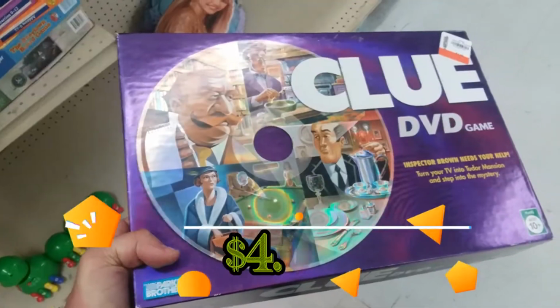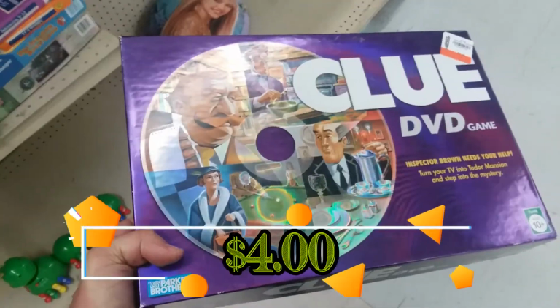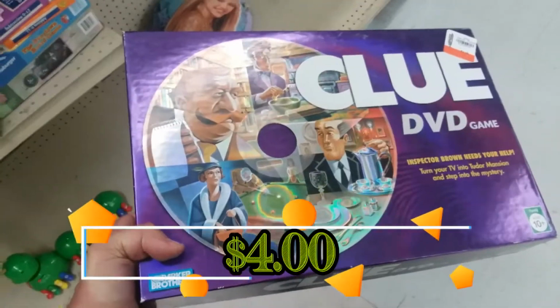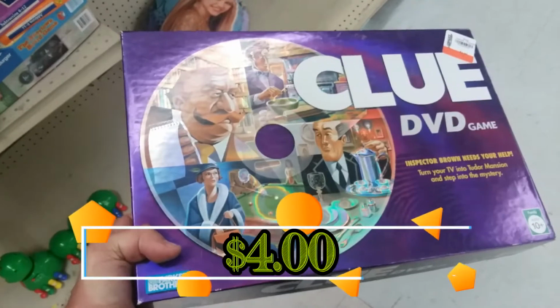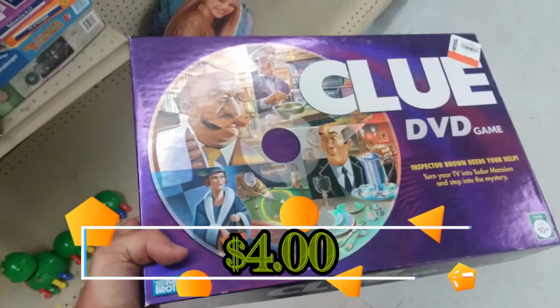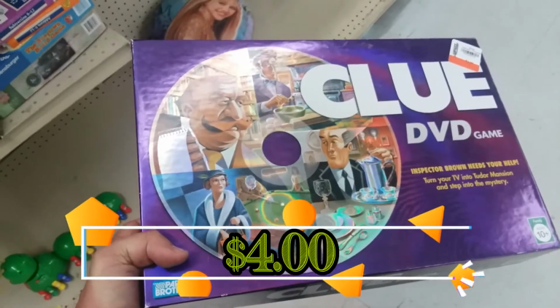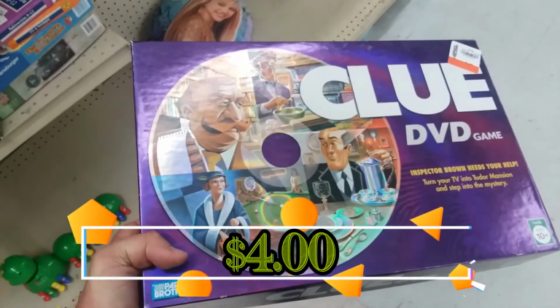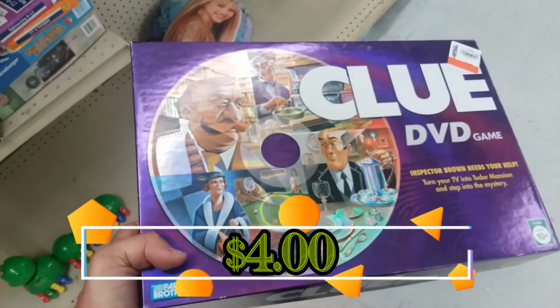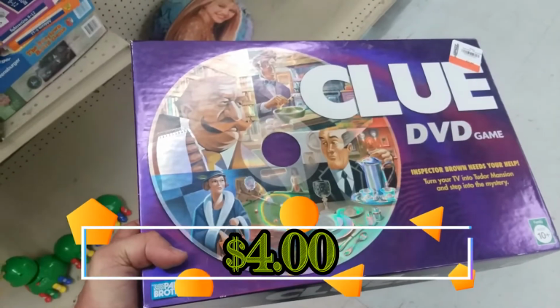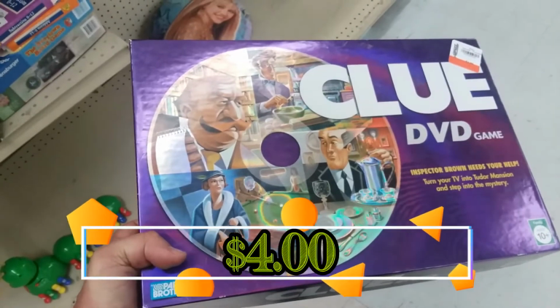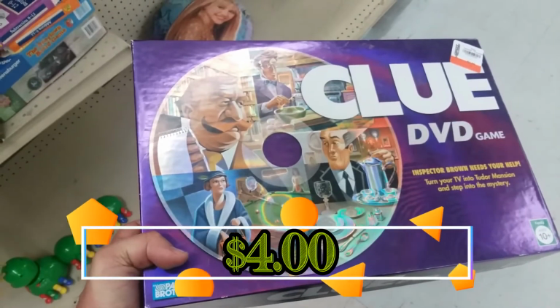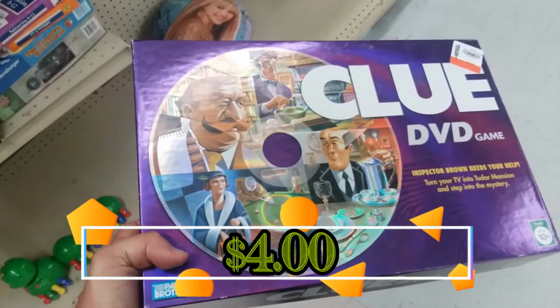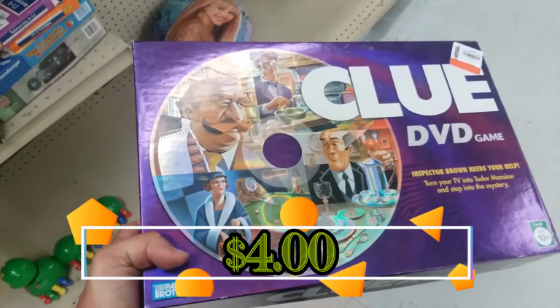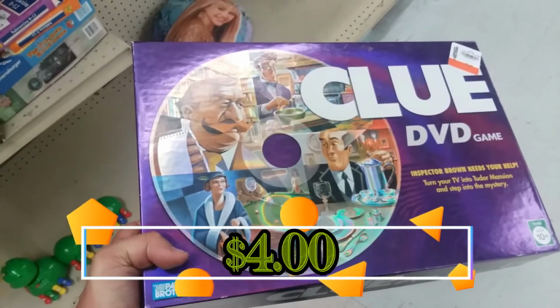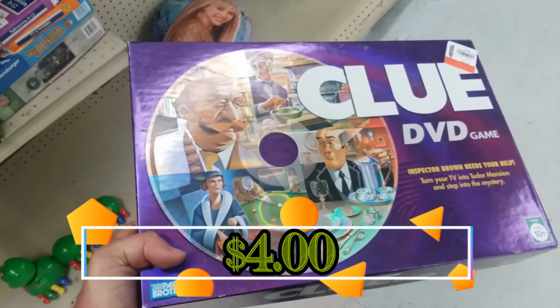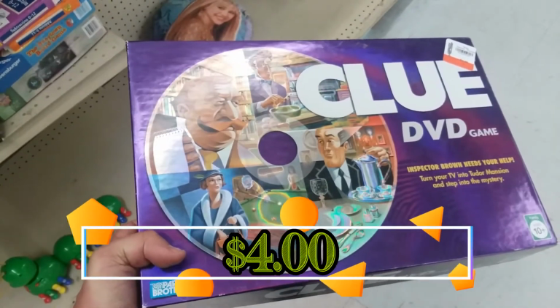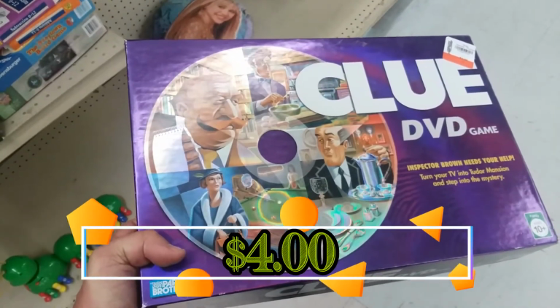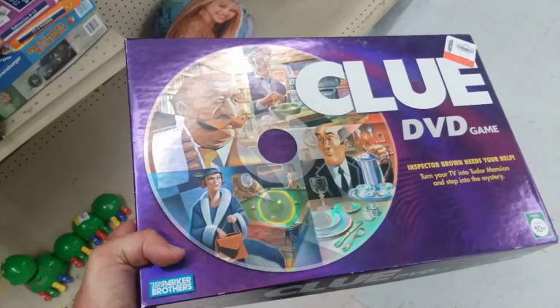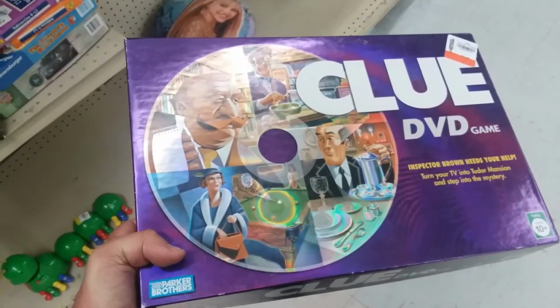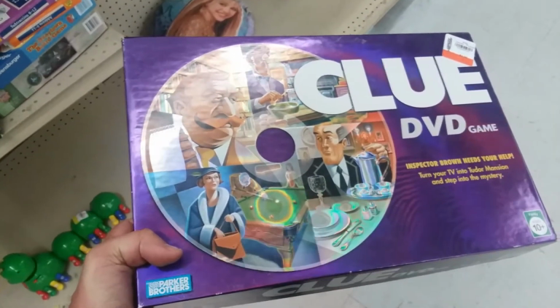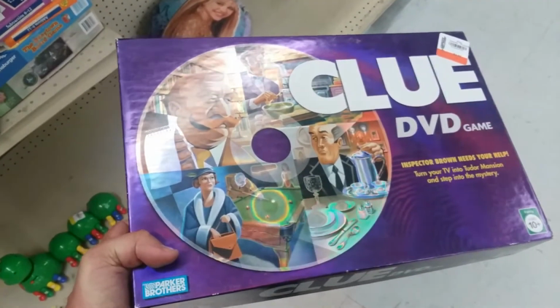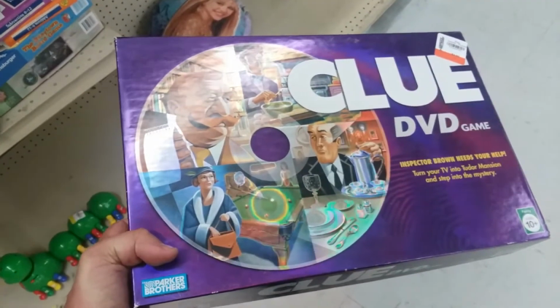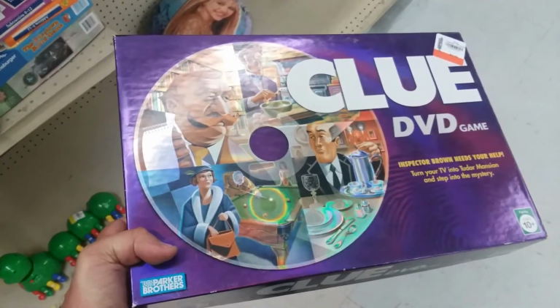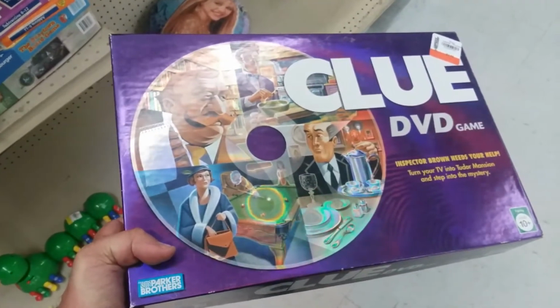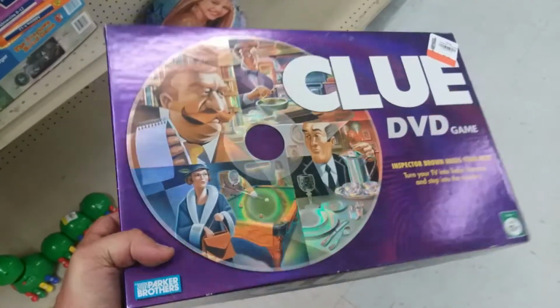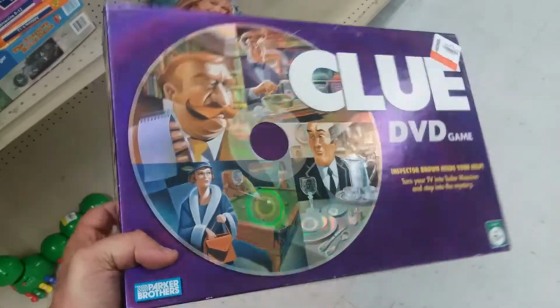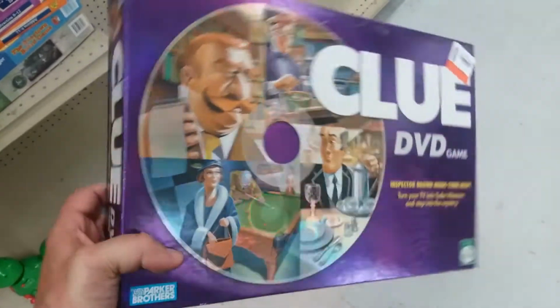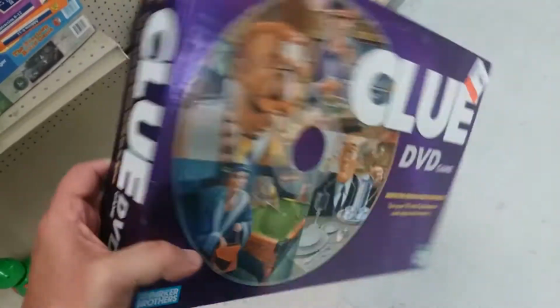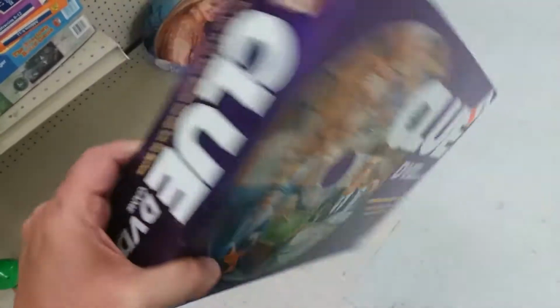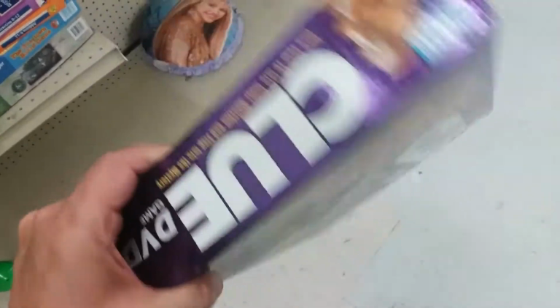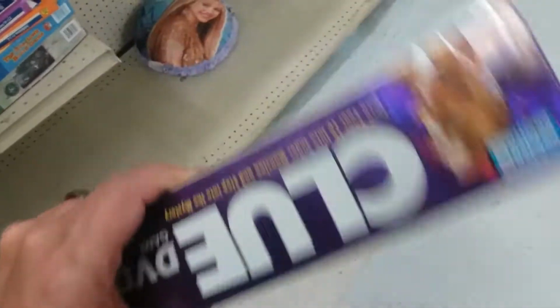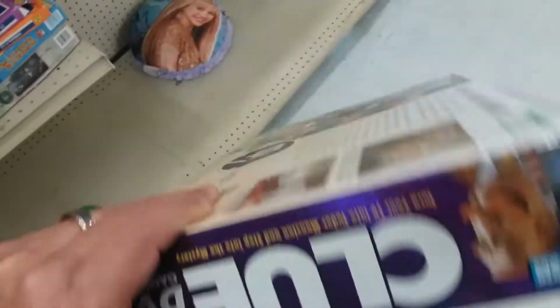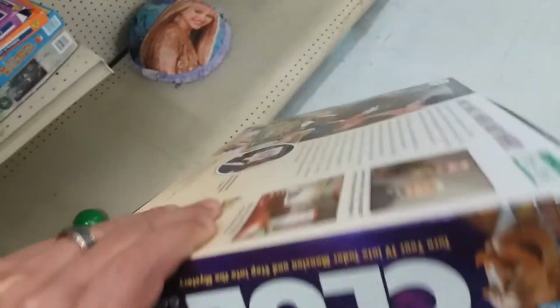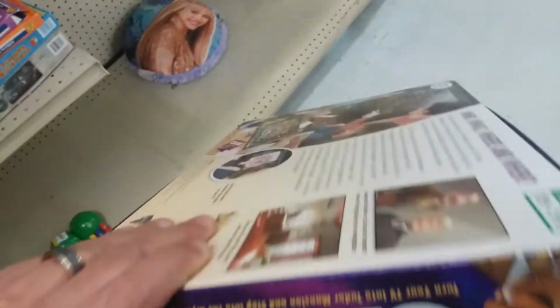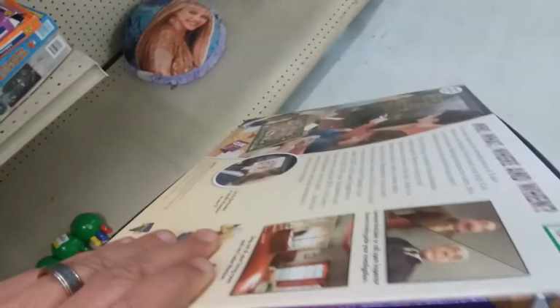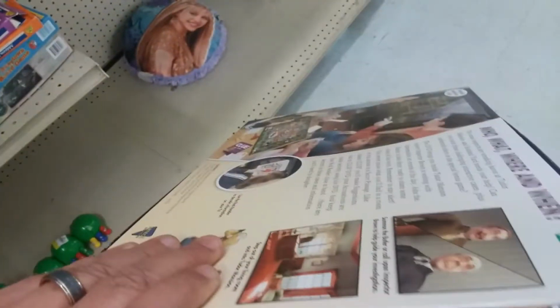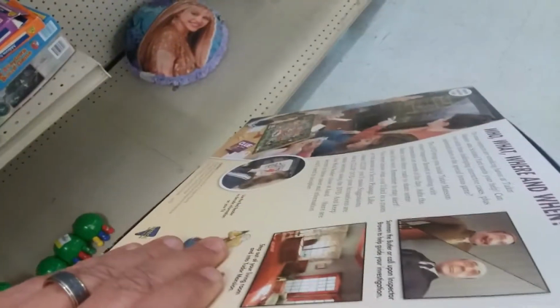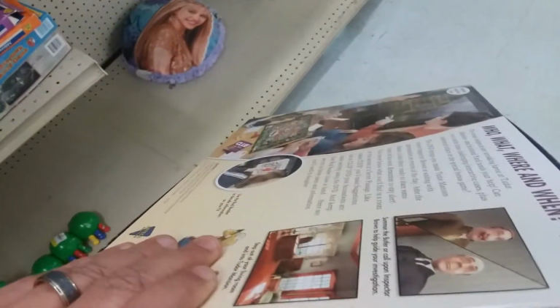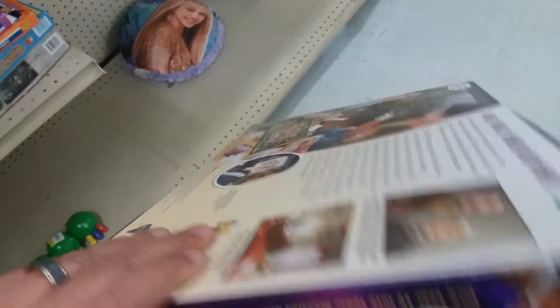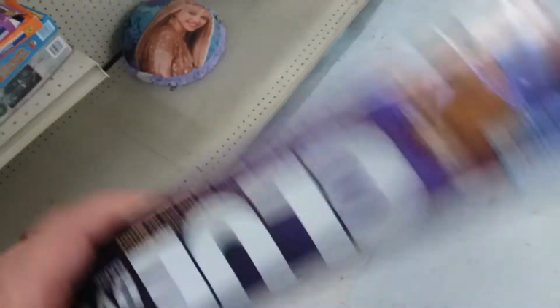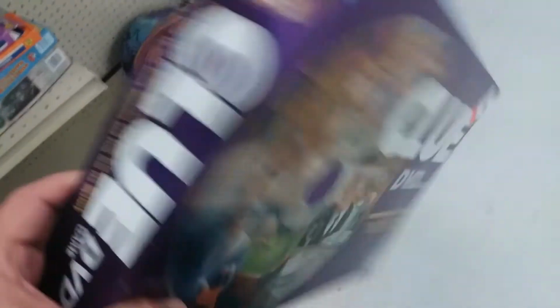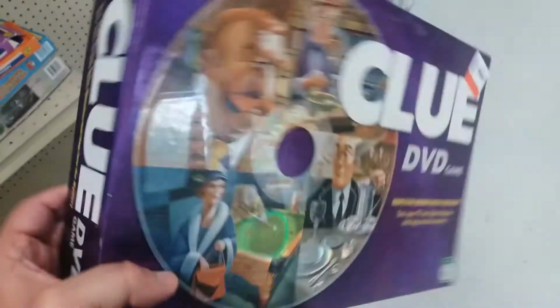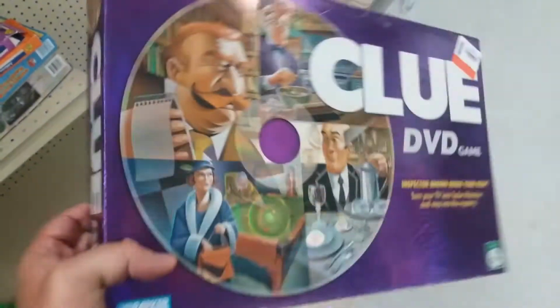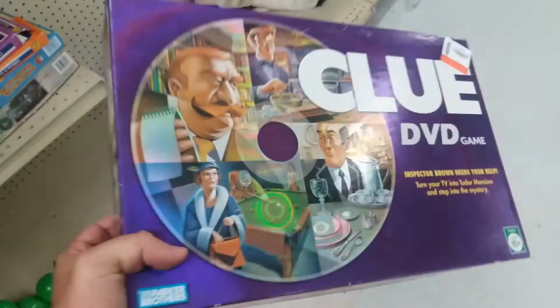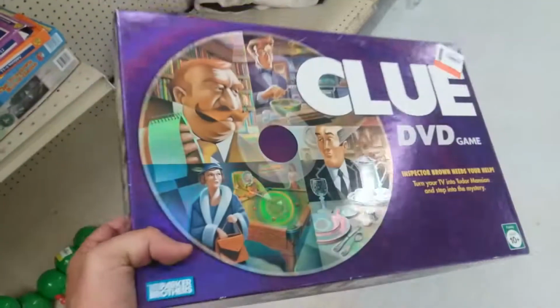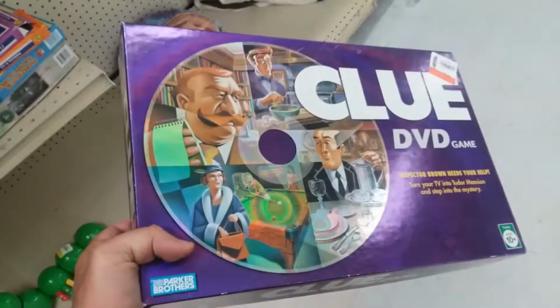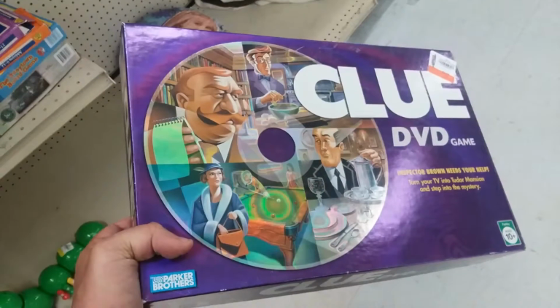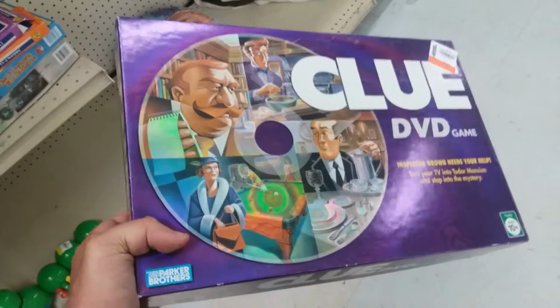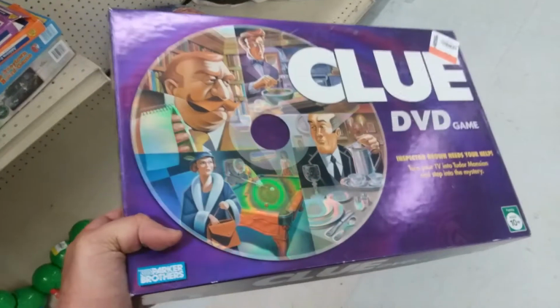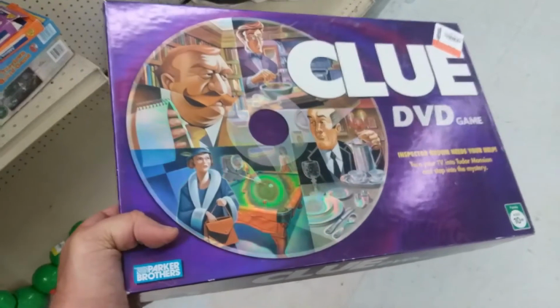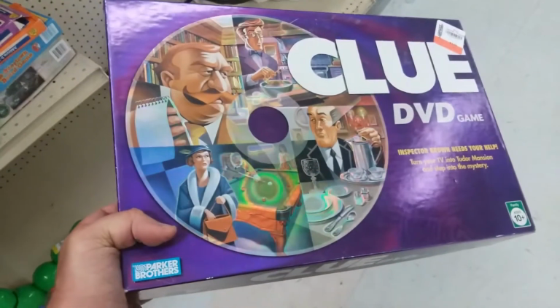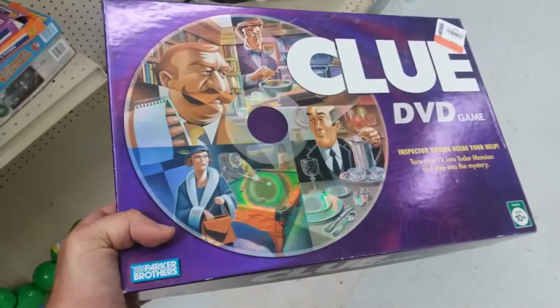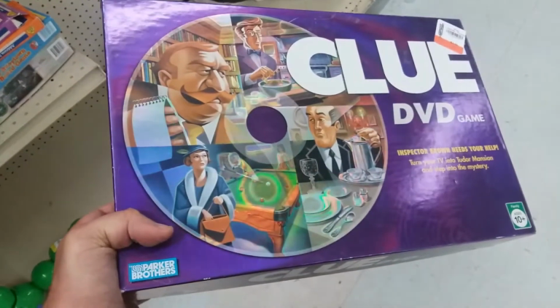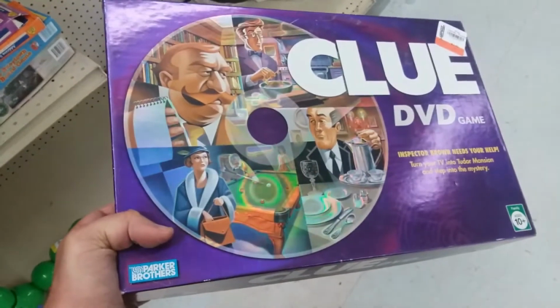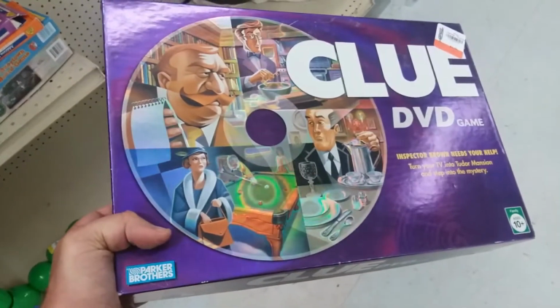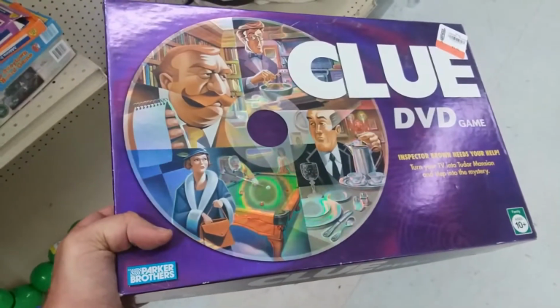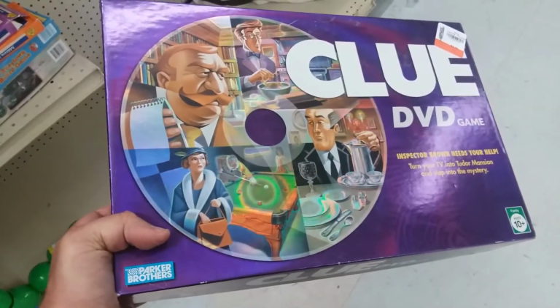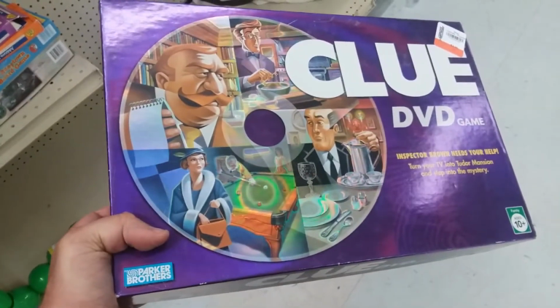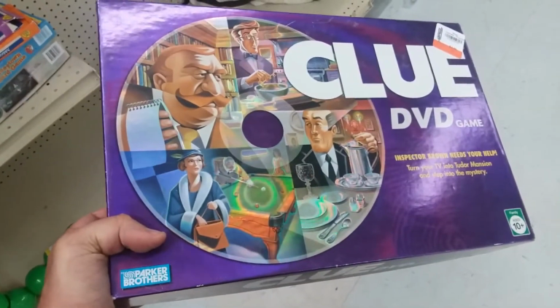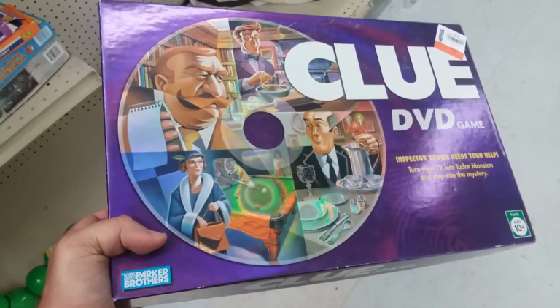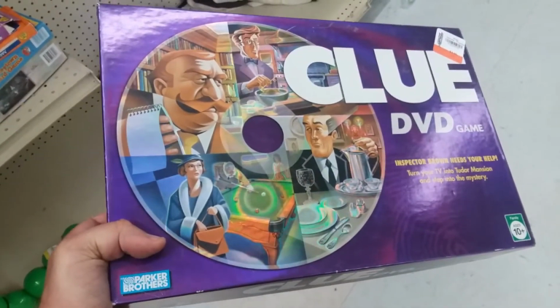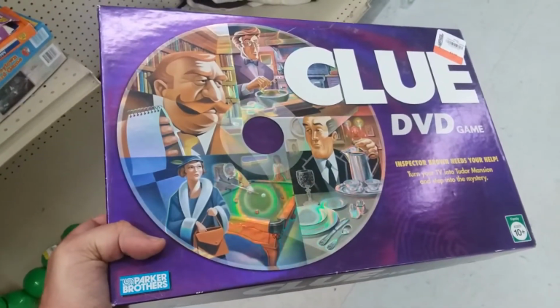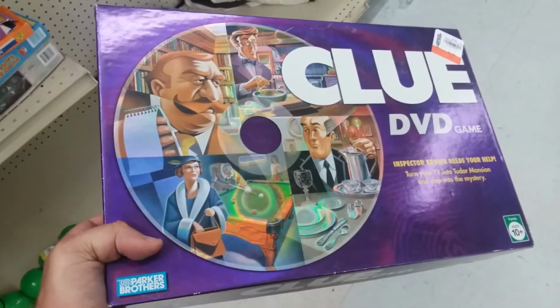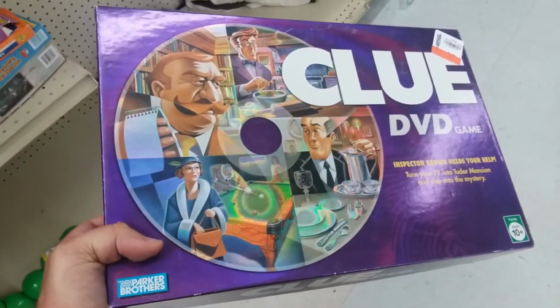Here is Clue, the DVD version of the game. For the price they're asking, it's a little bit too much, and again it doesn't really sell for that much, so I'm going to leave this here.